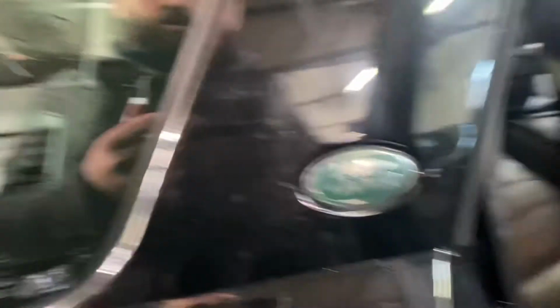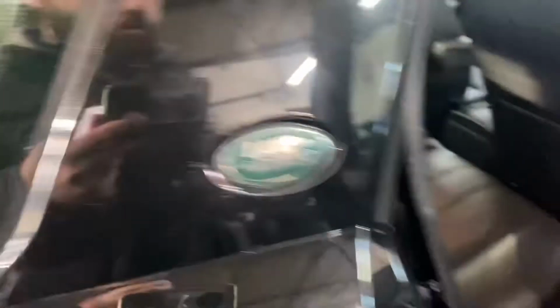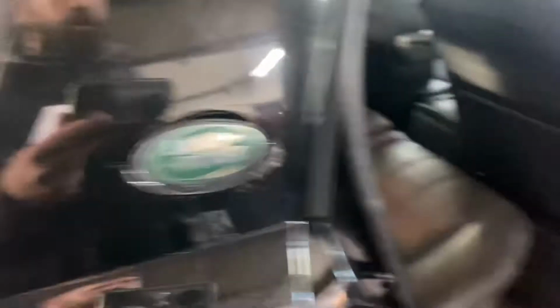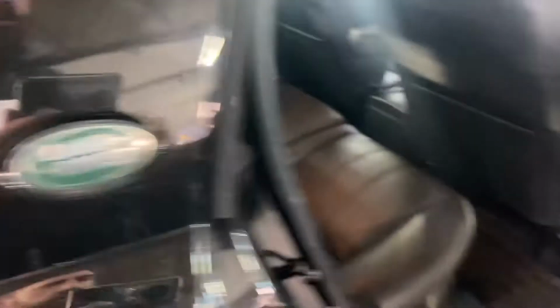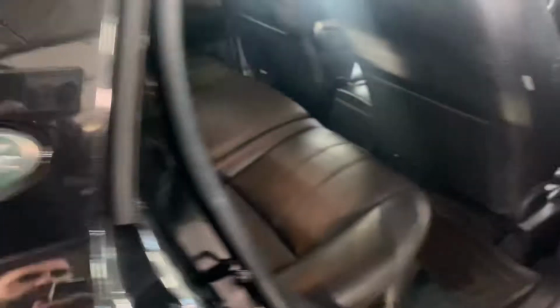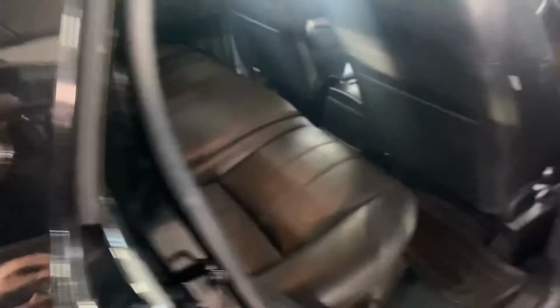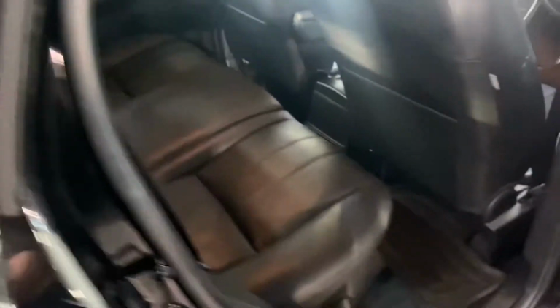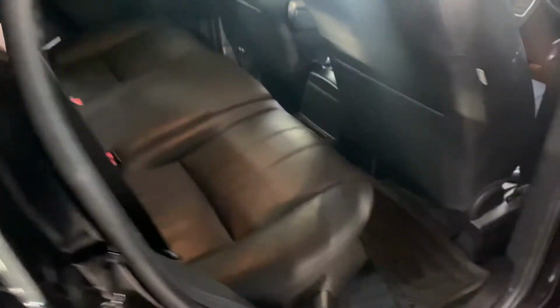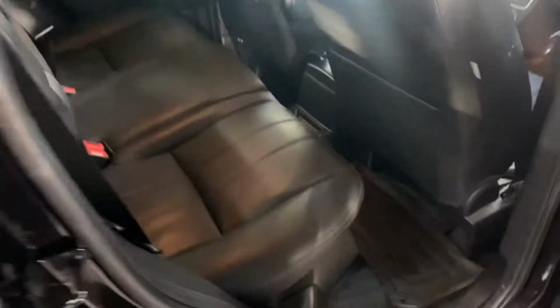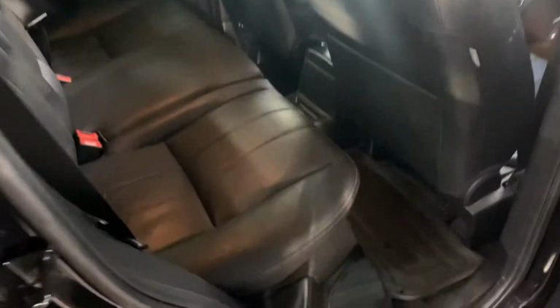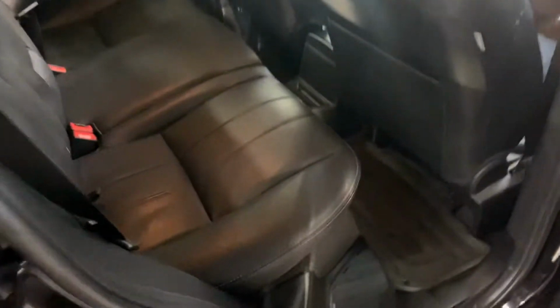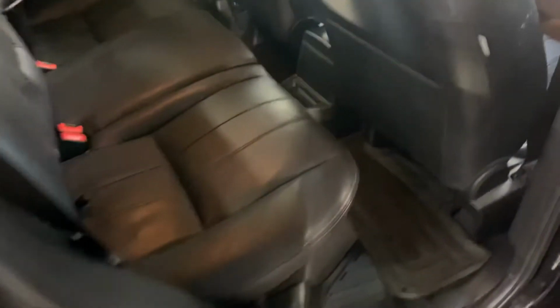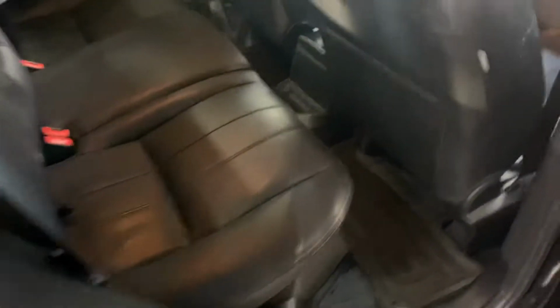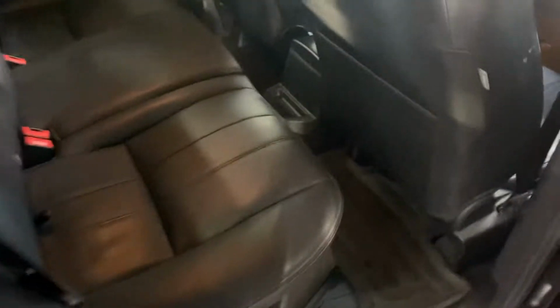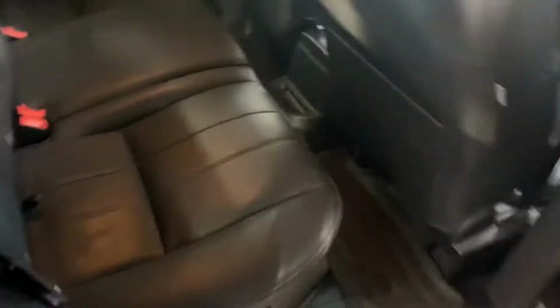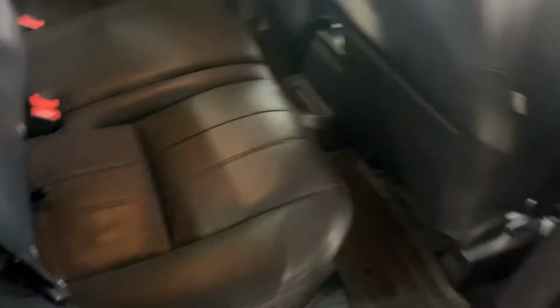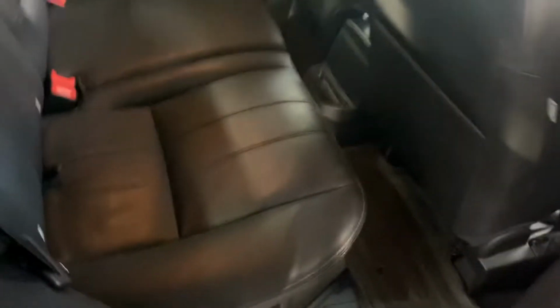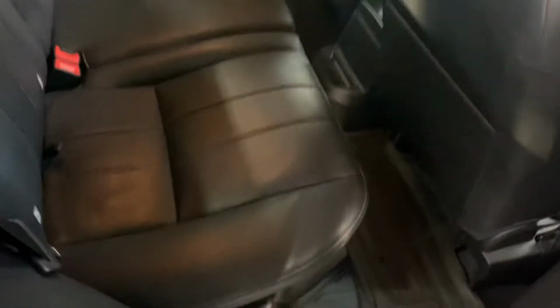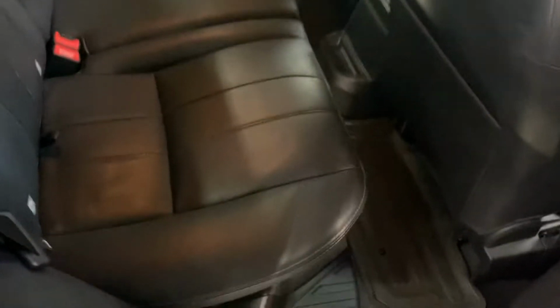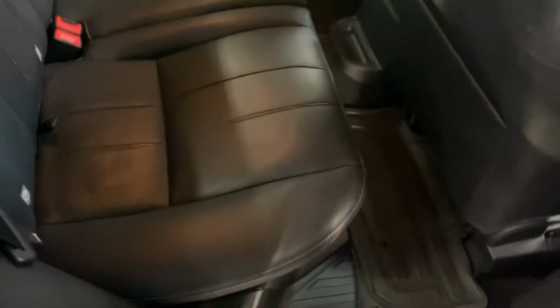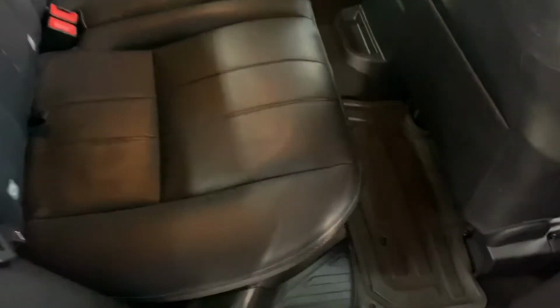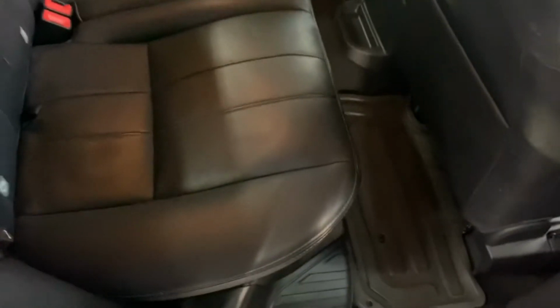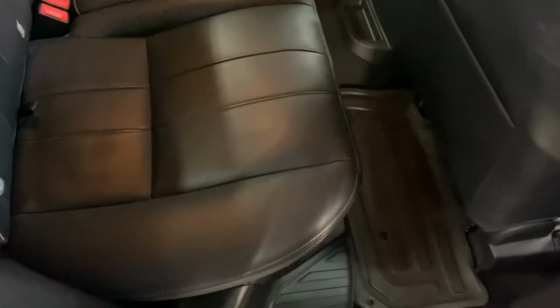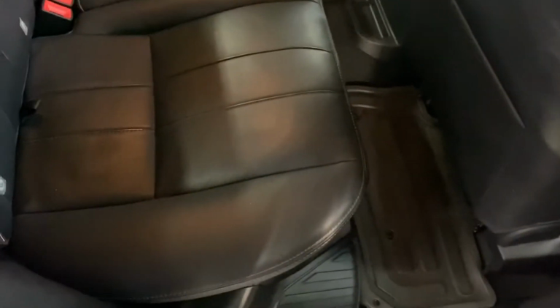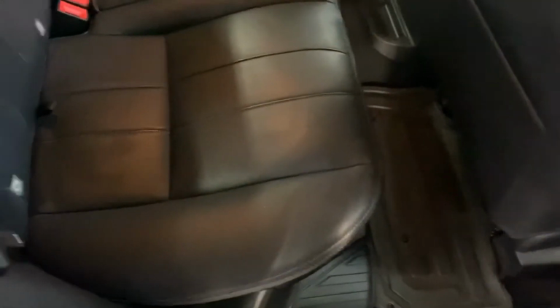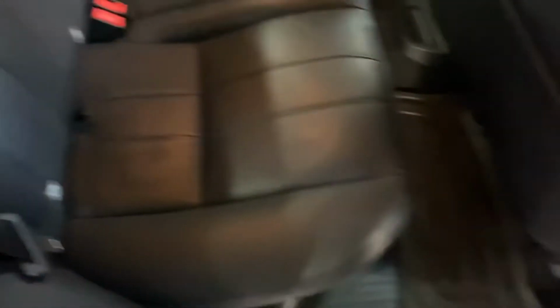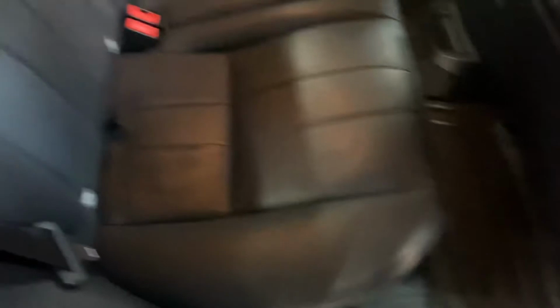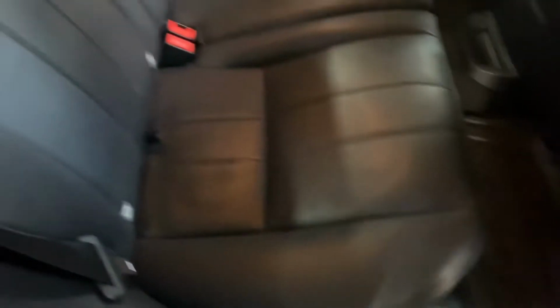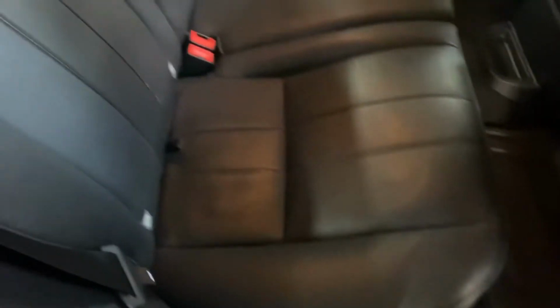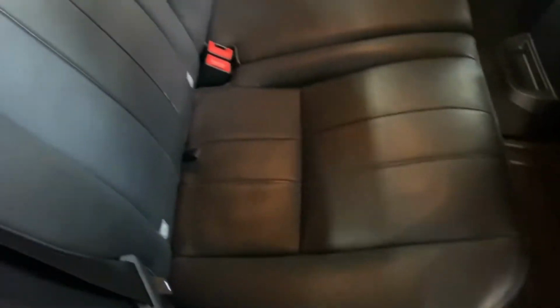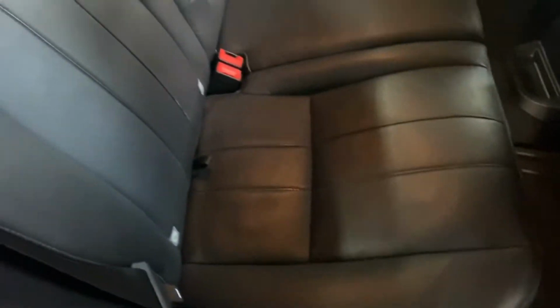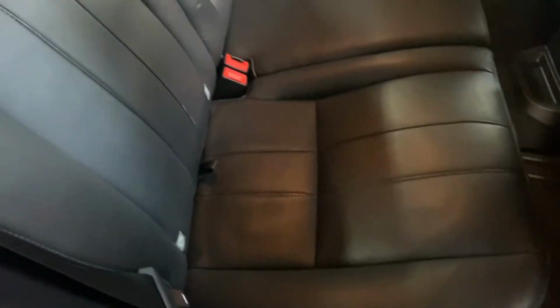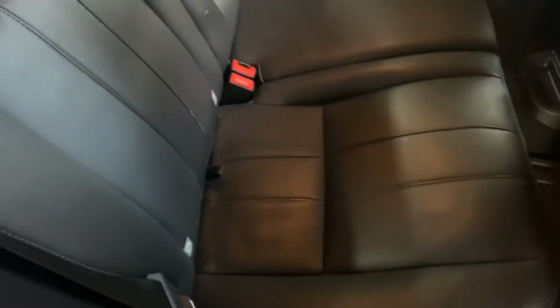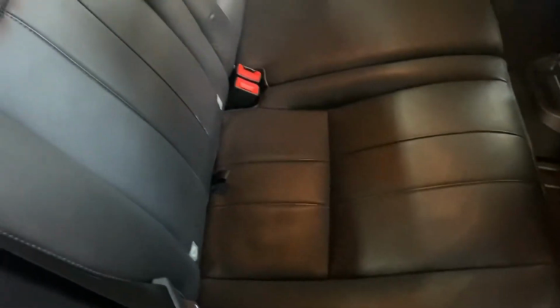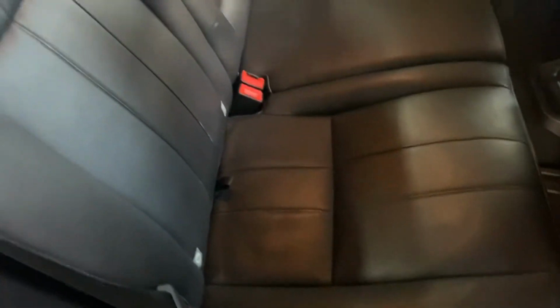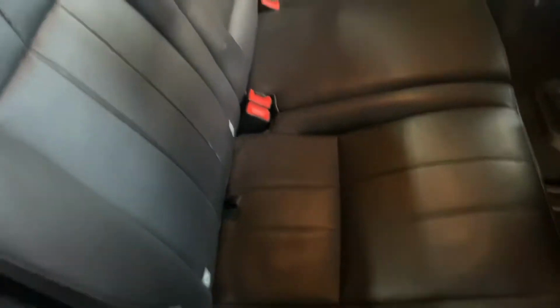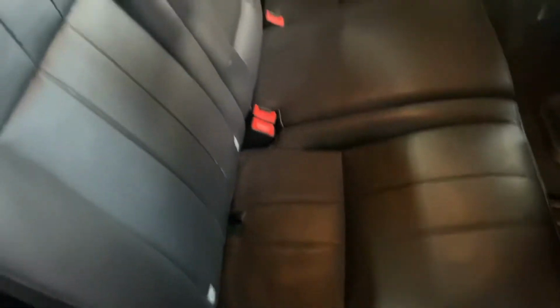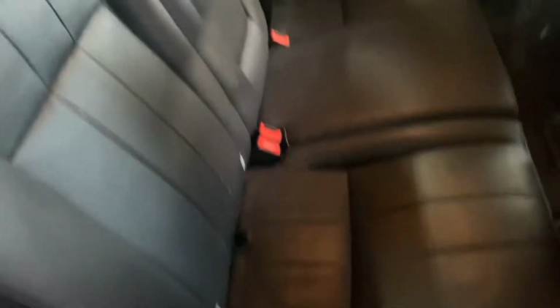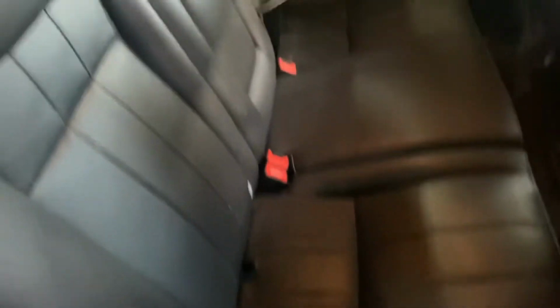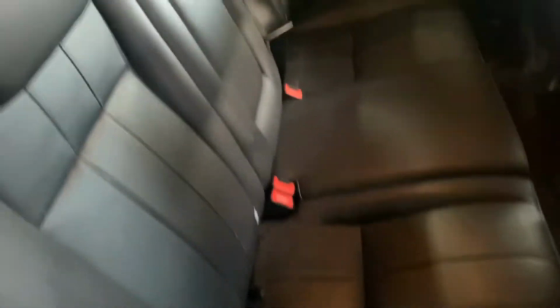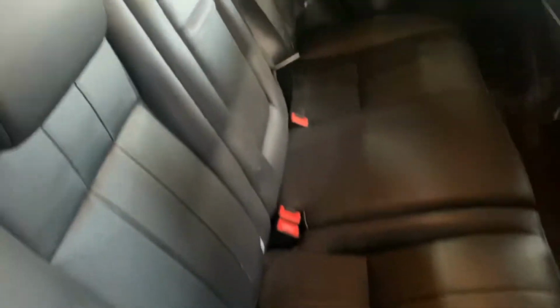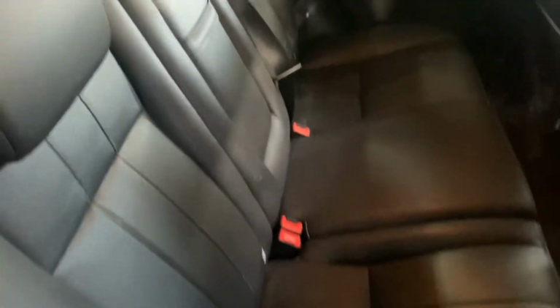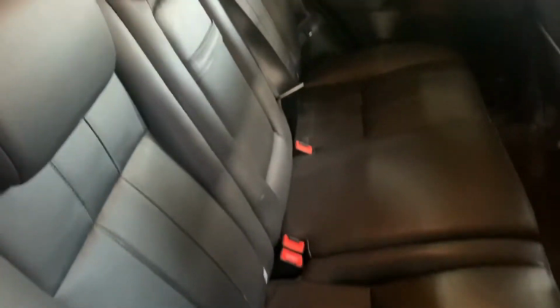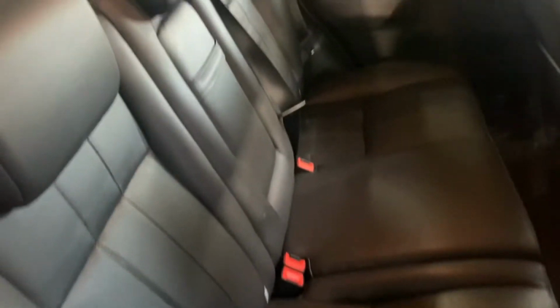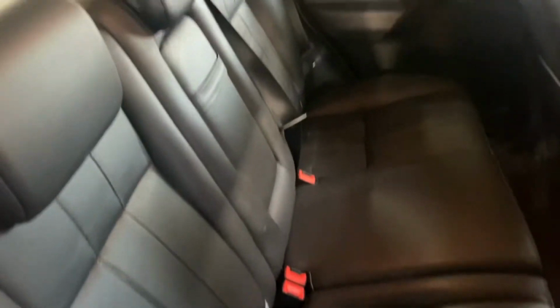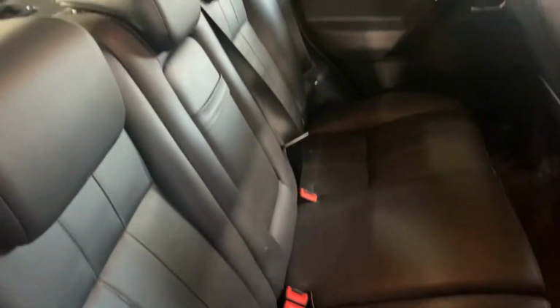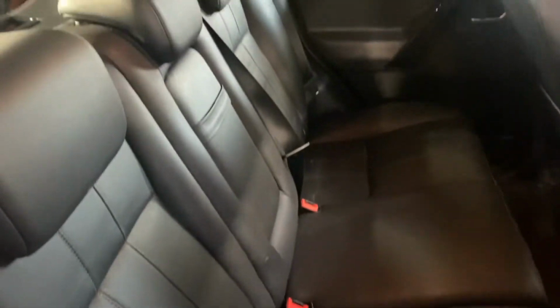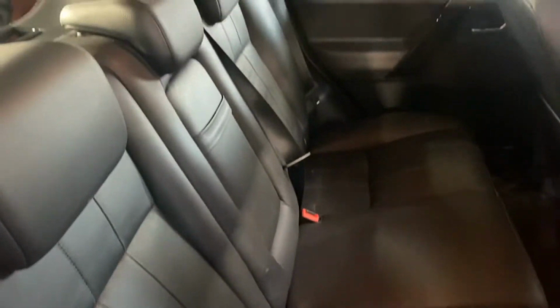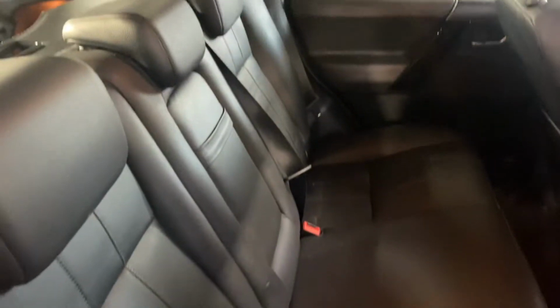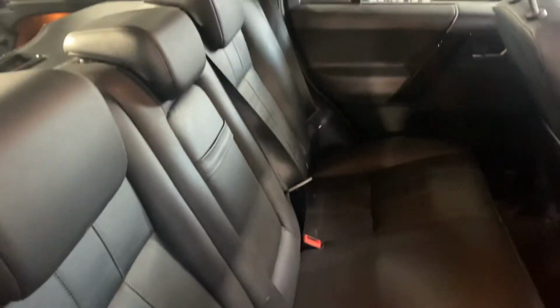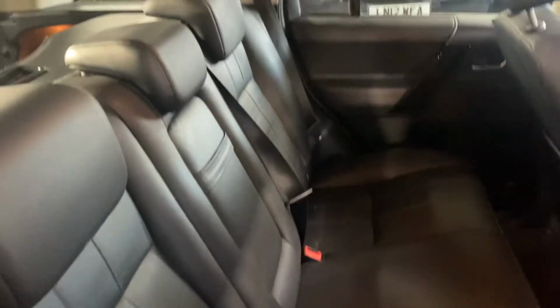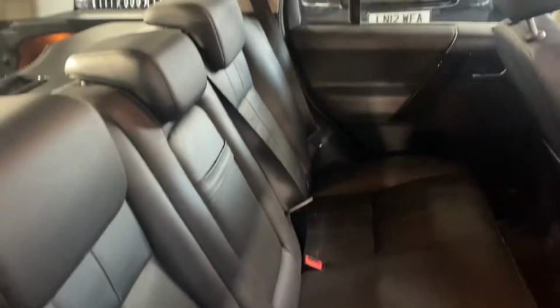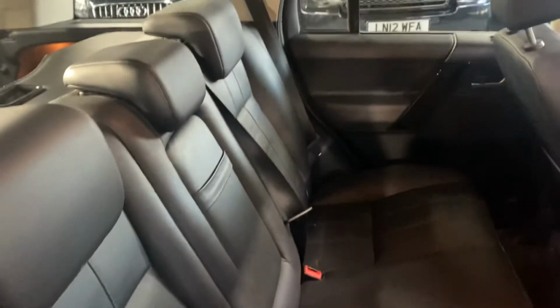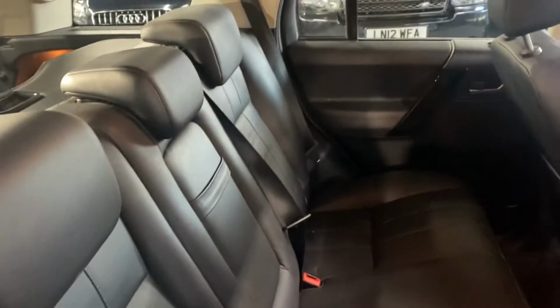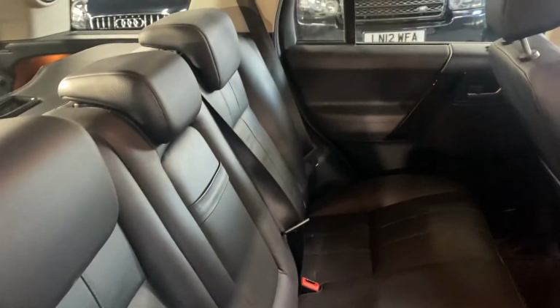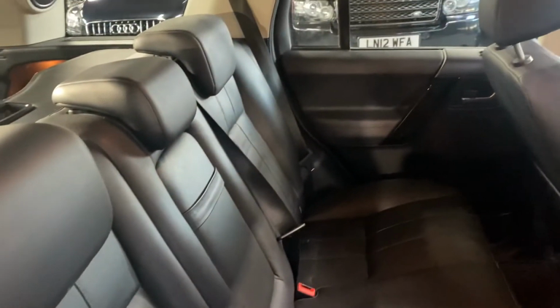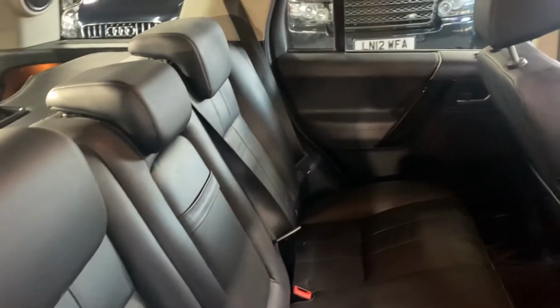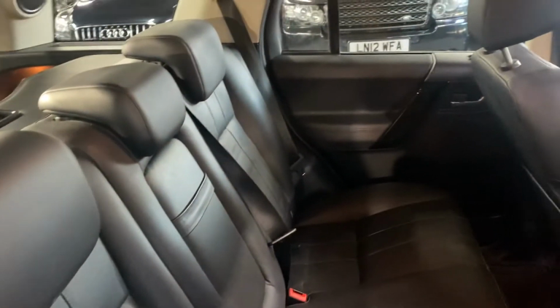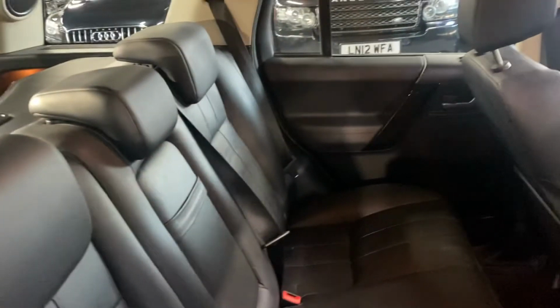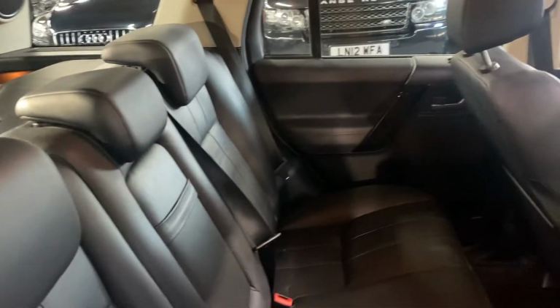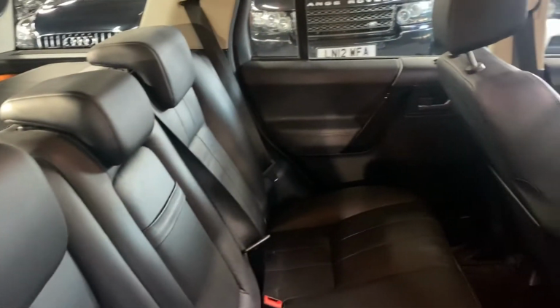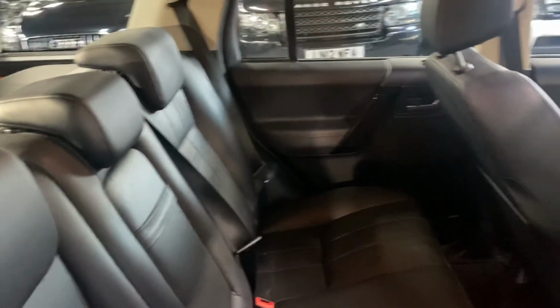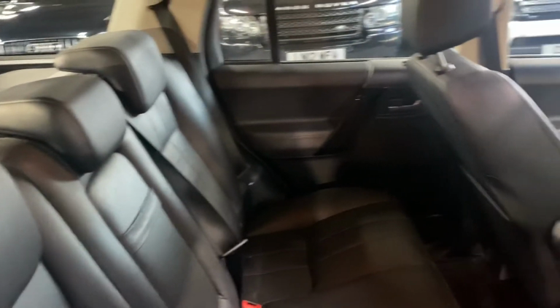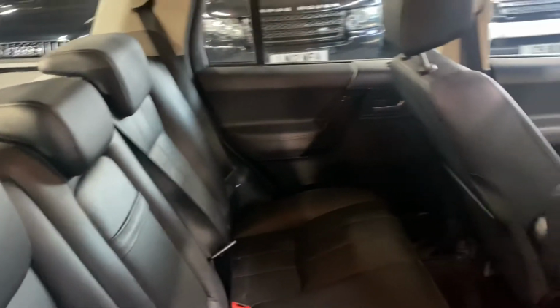The boot is nice and clean and tidy. There's ISOFIX on the two outer rear seats, as per usual on most cars nowadays.